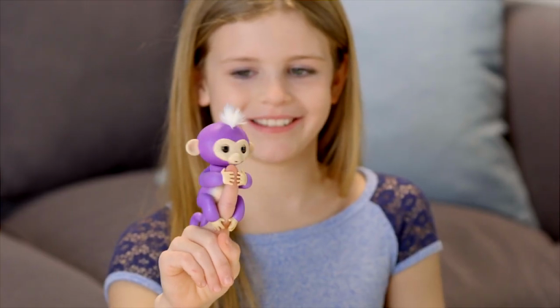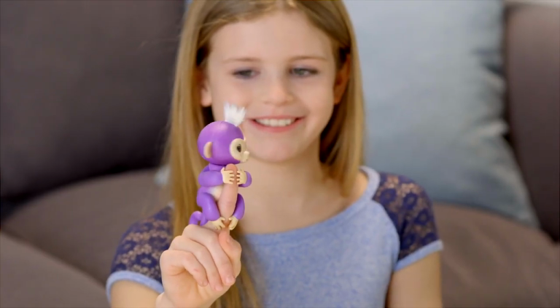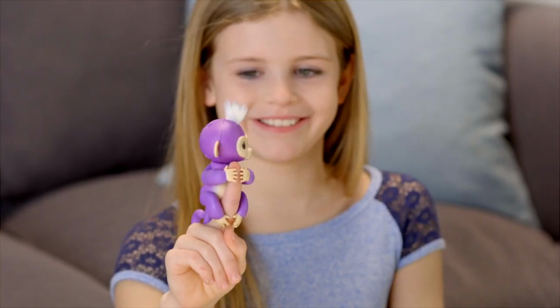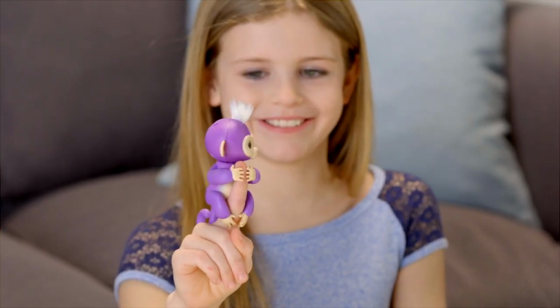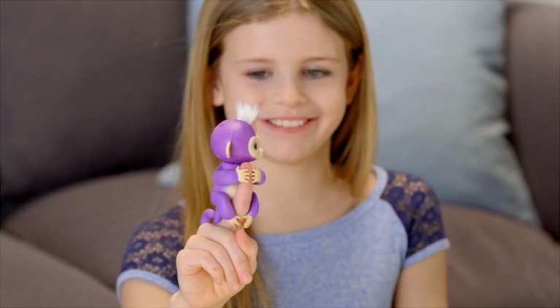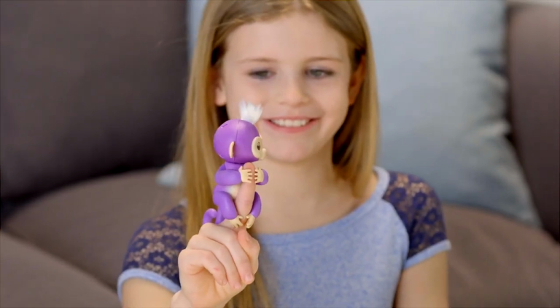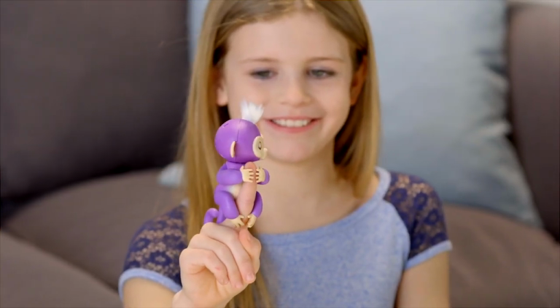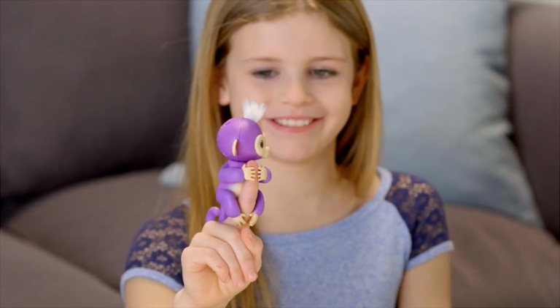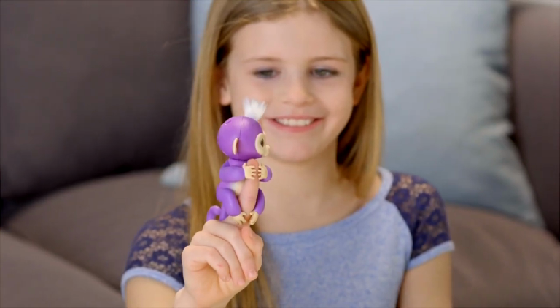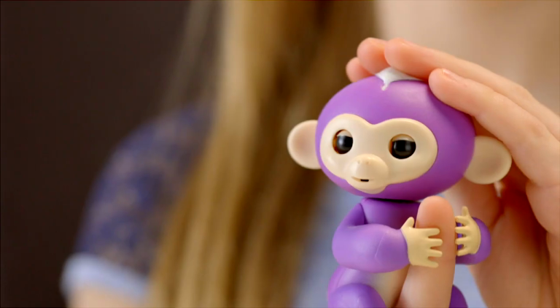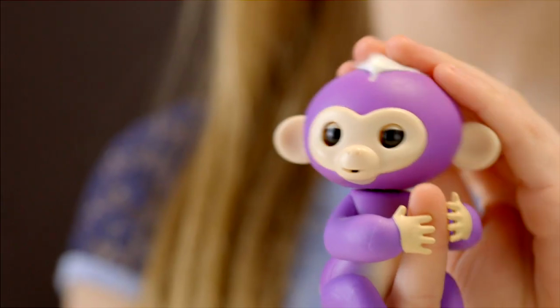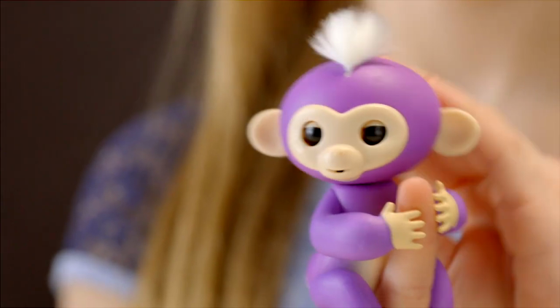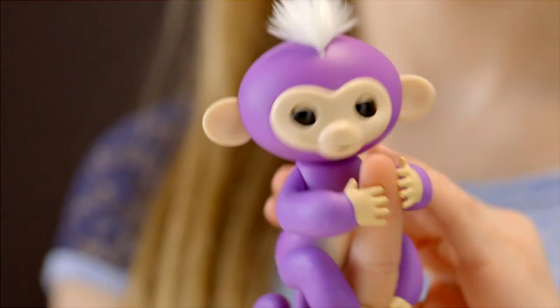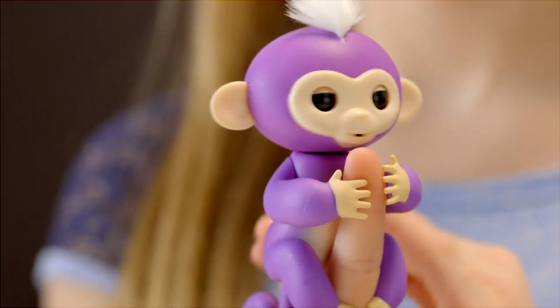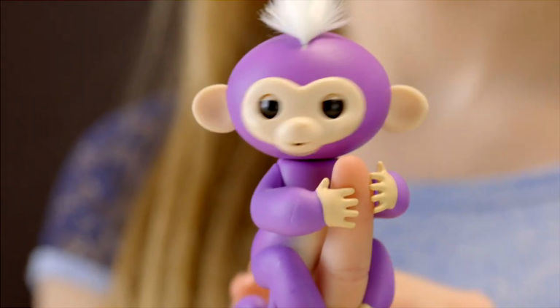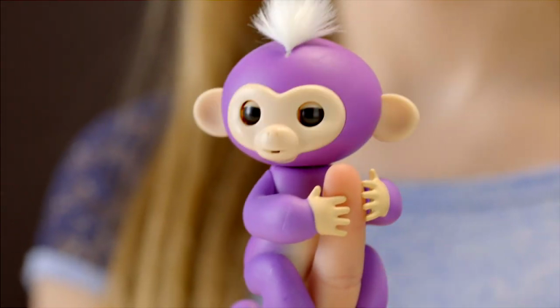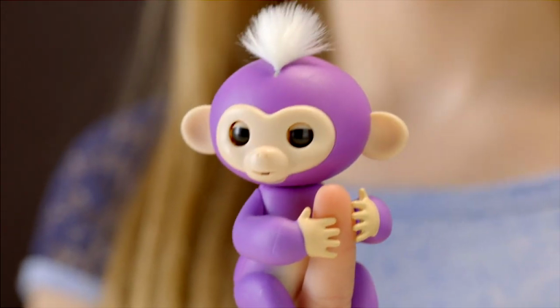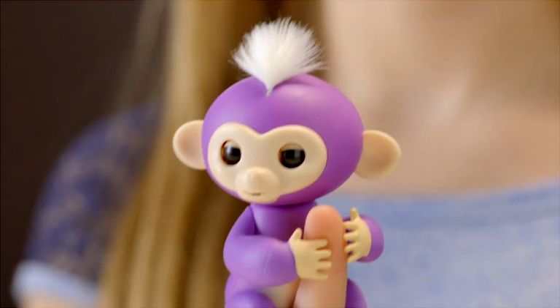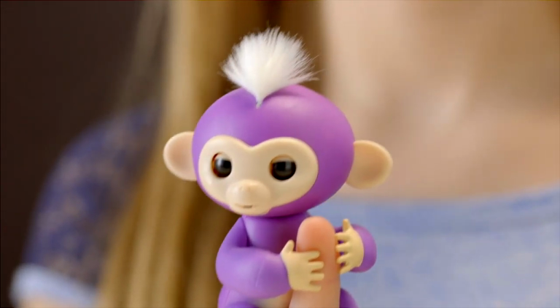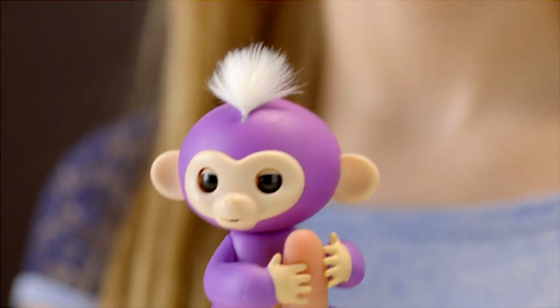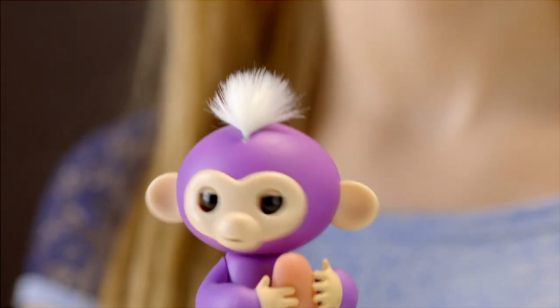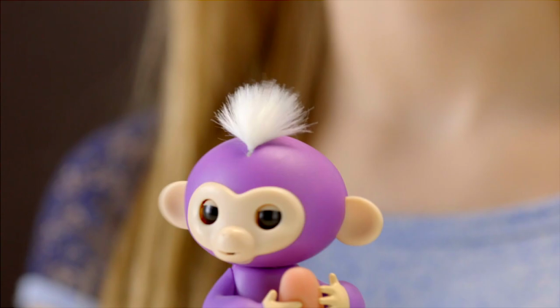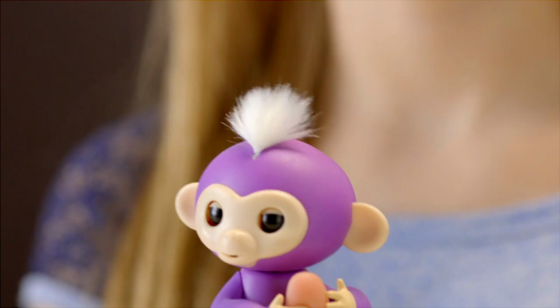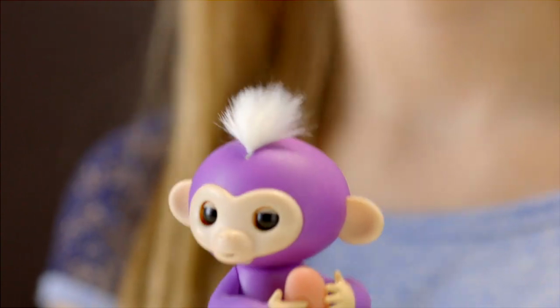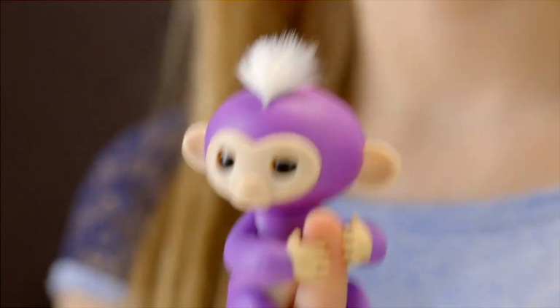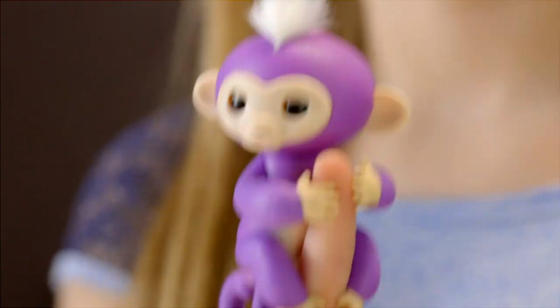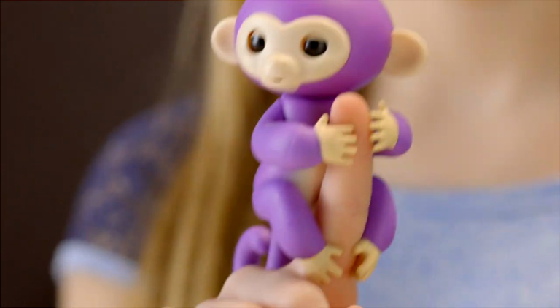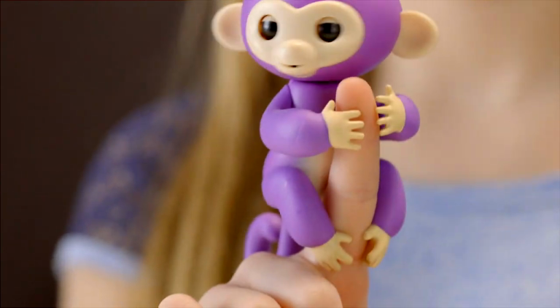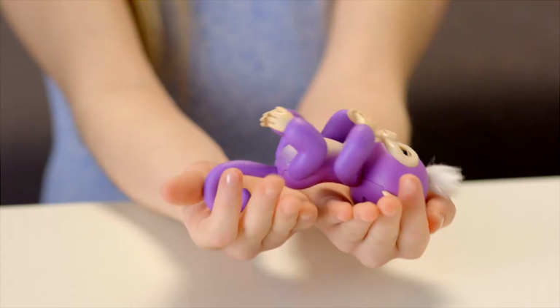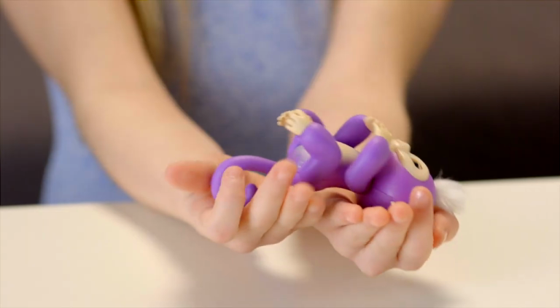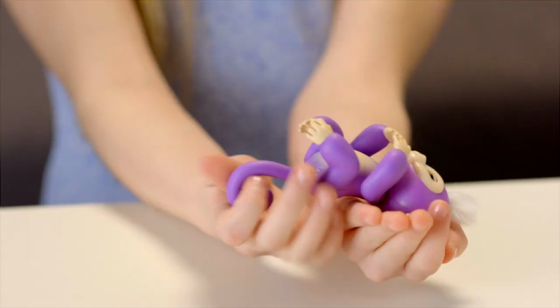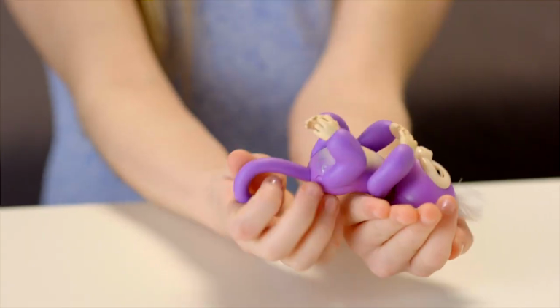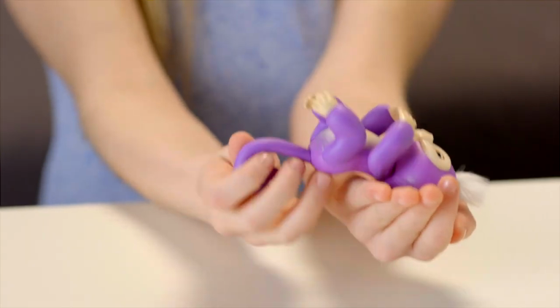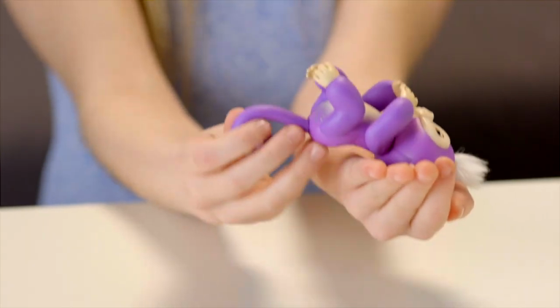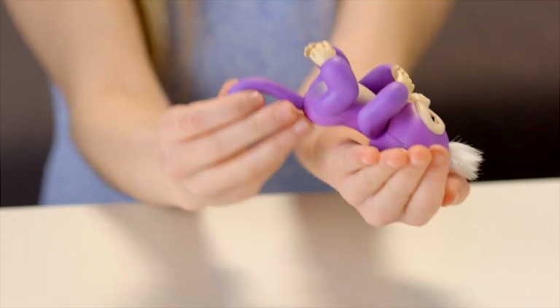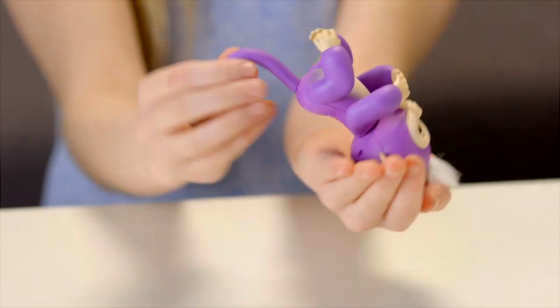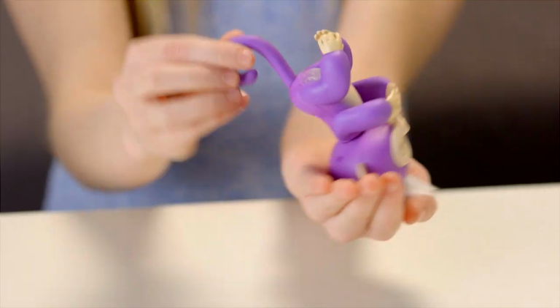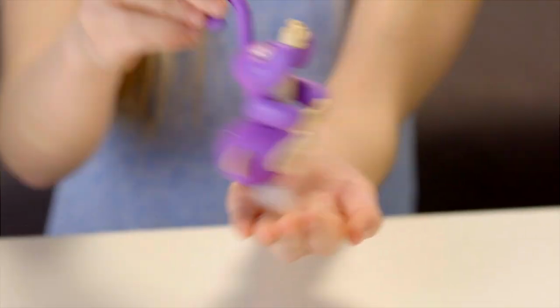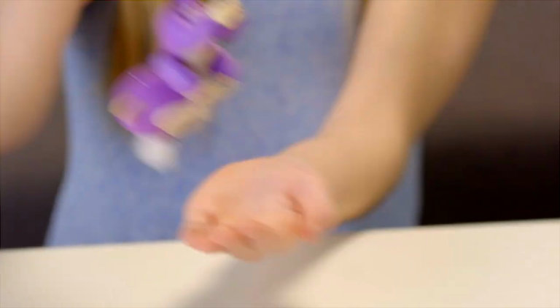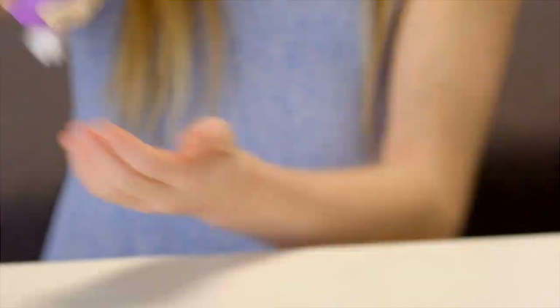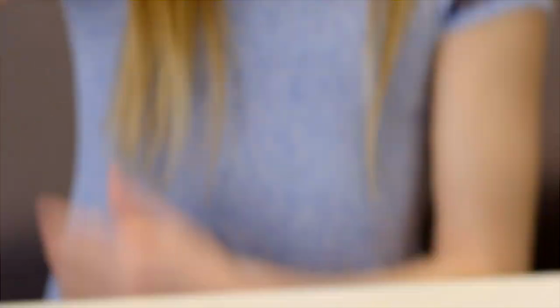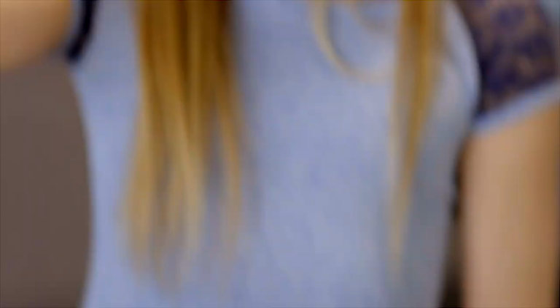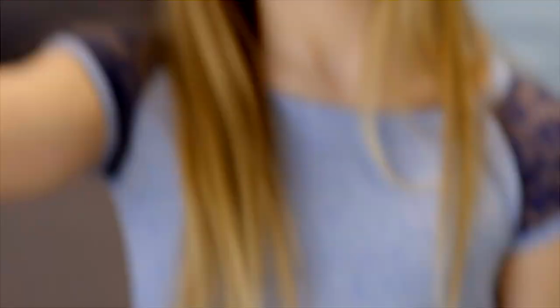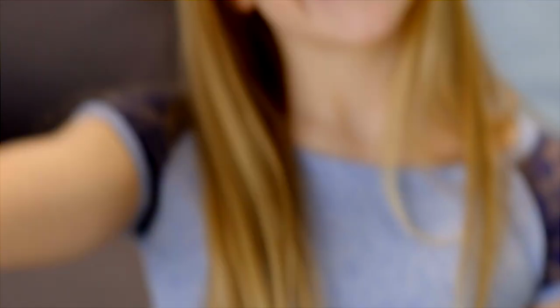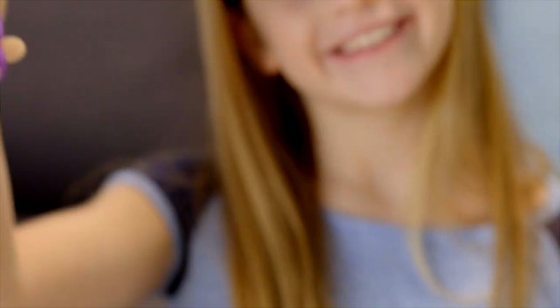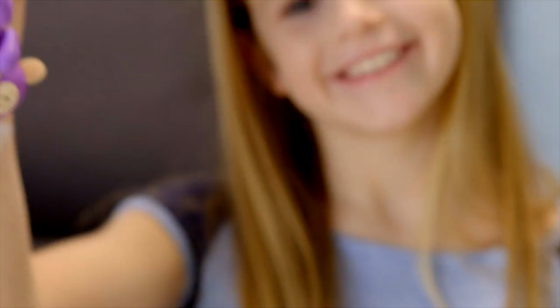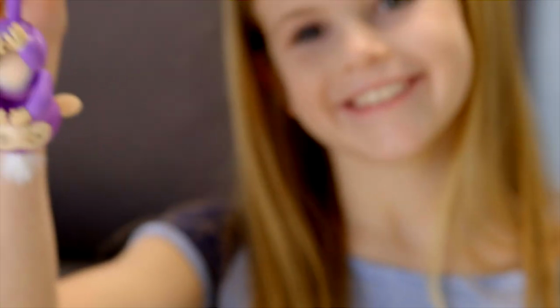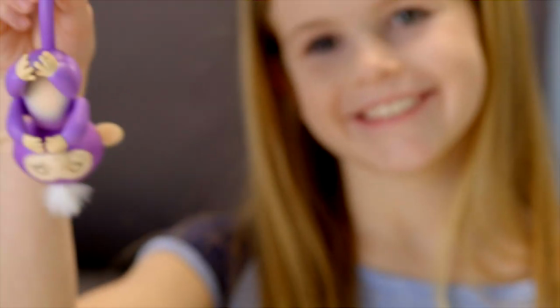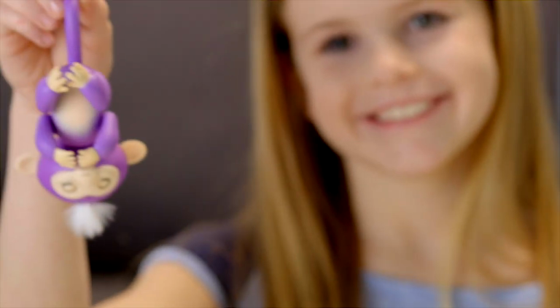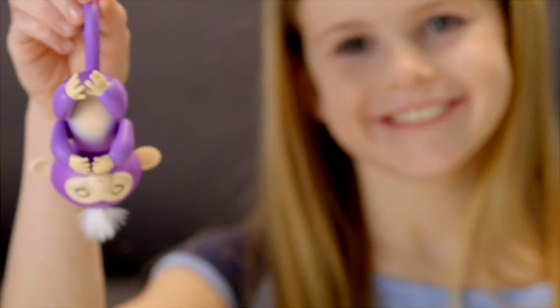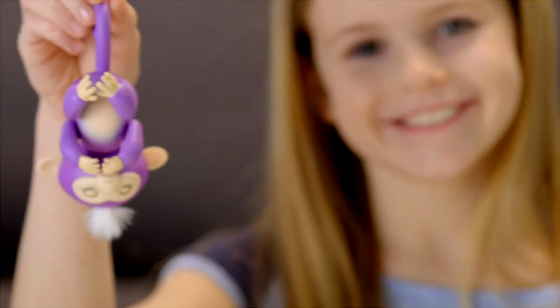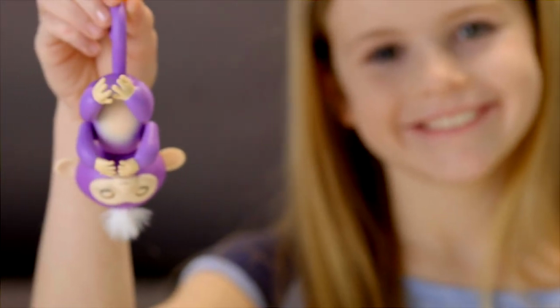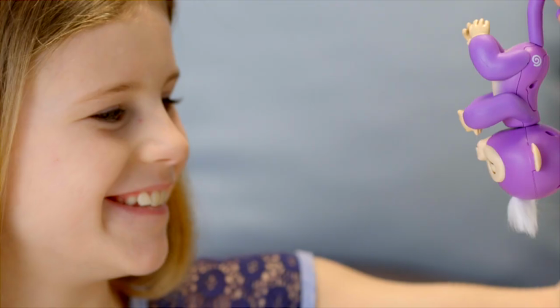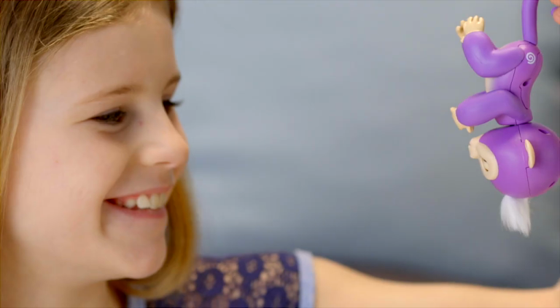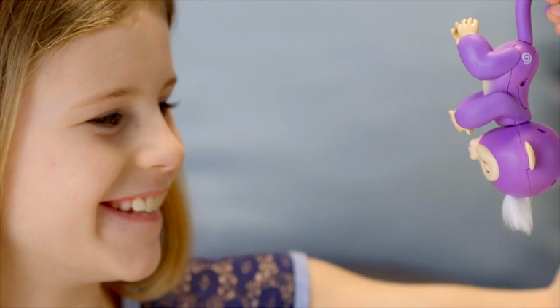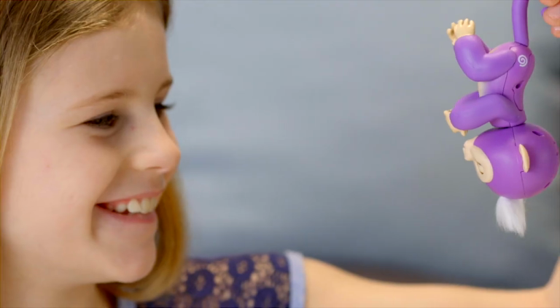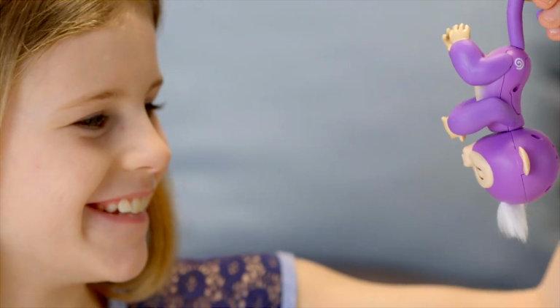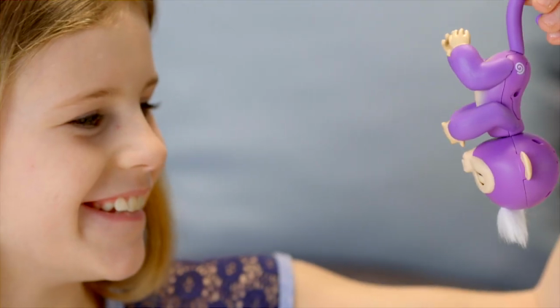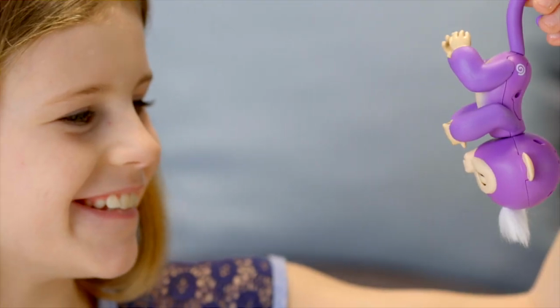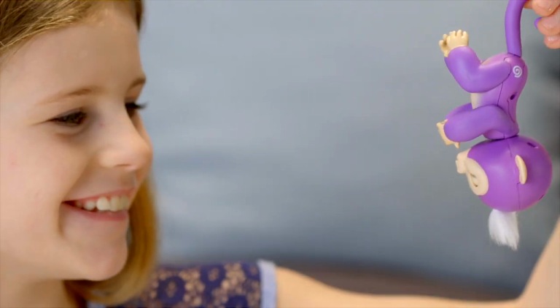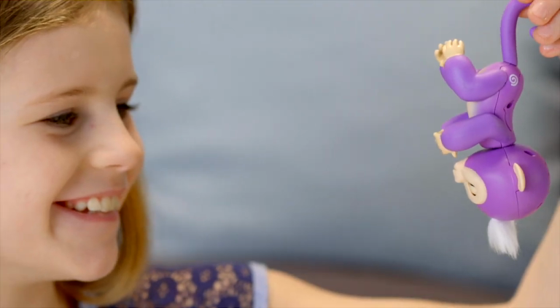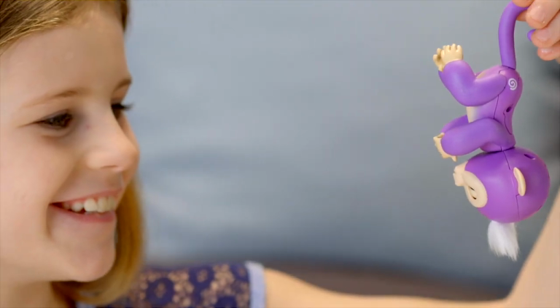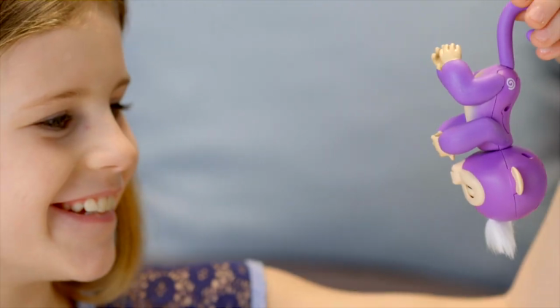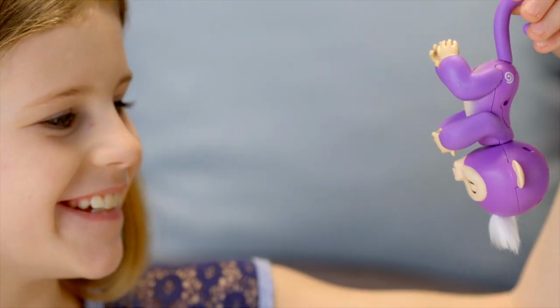Your monkey can also sense when it changes position. Right side up or upside down, your Fingerlings Baby Monkey loves to monkey around.